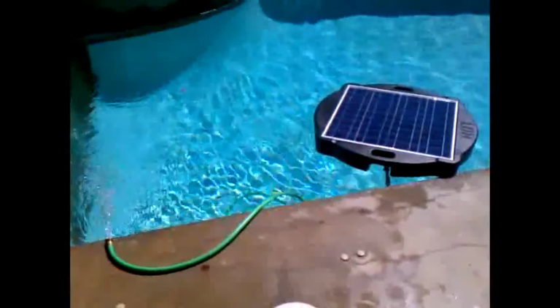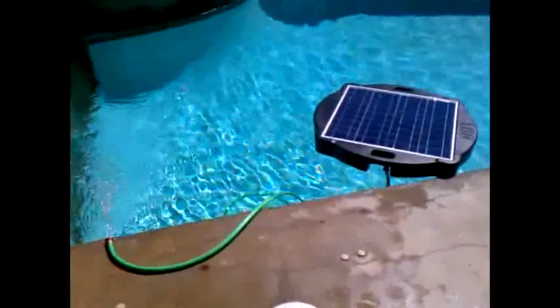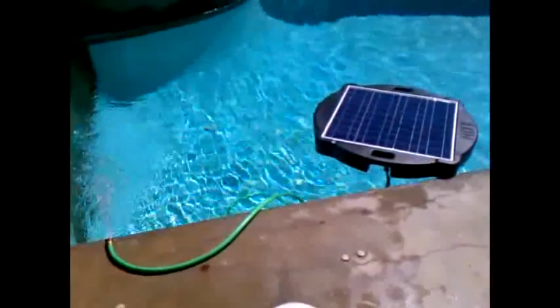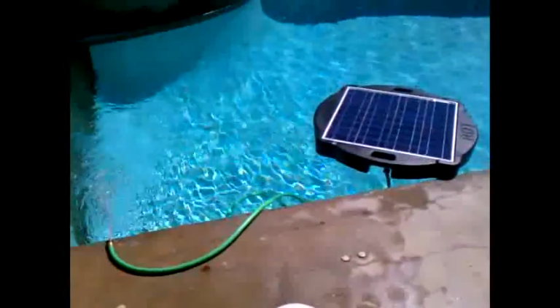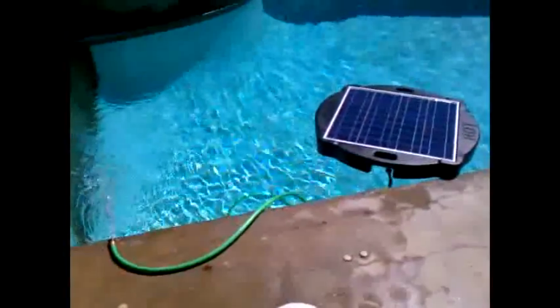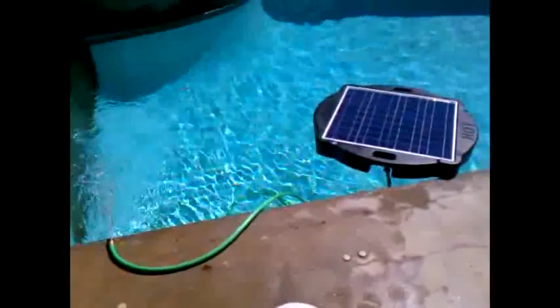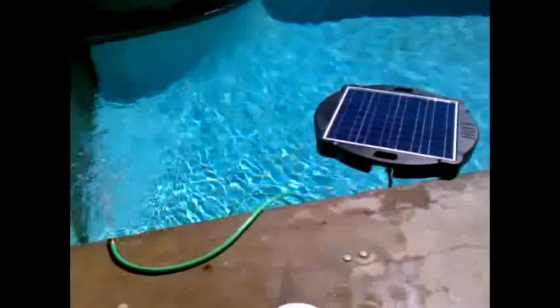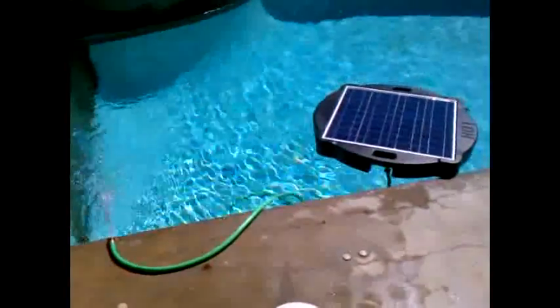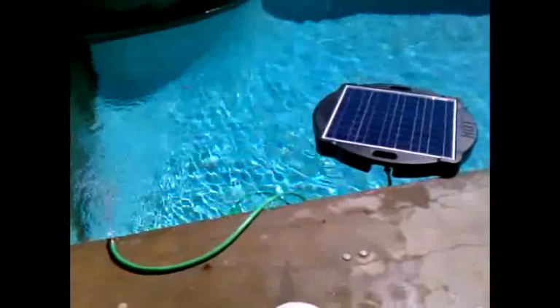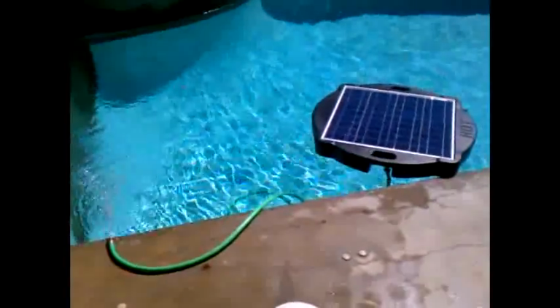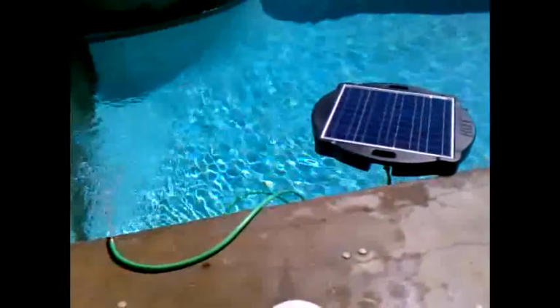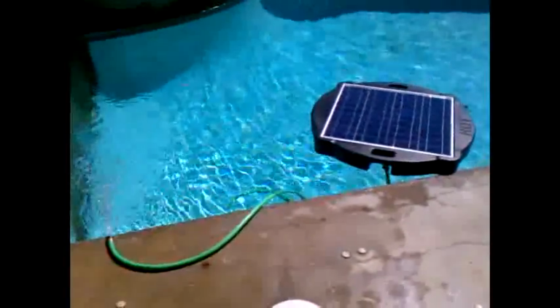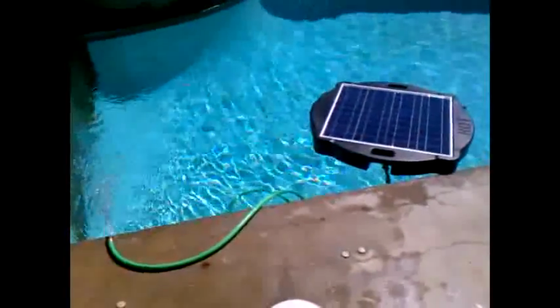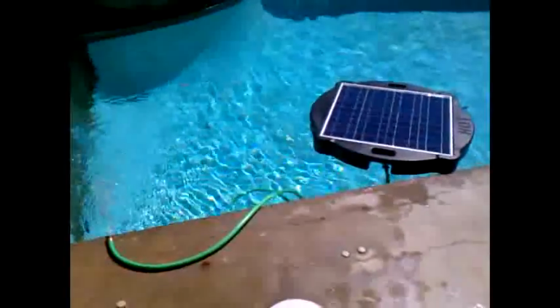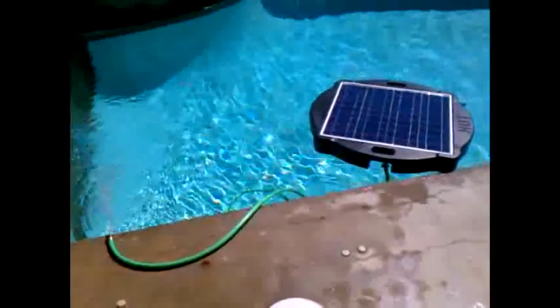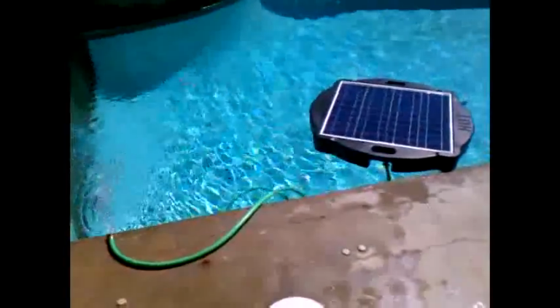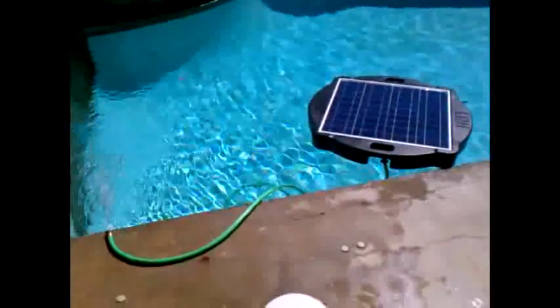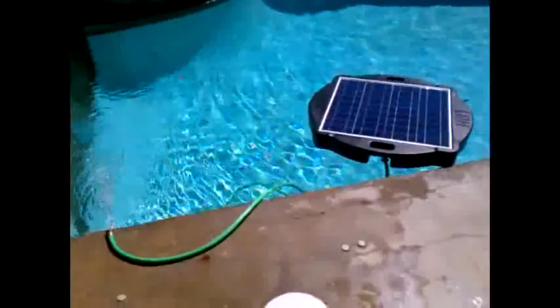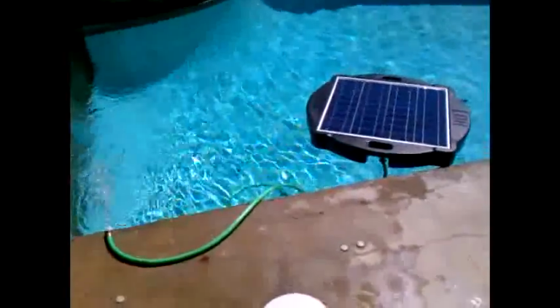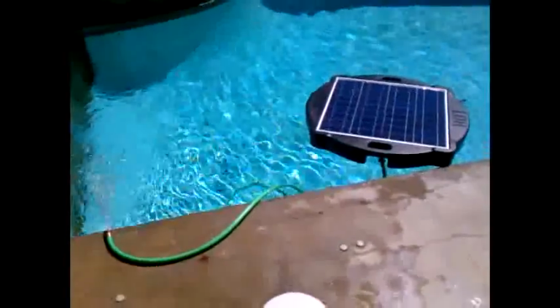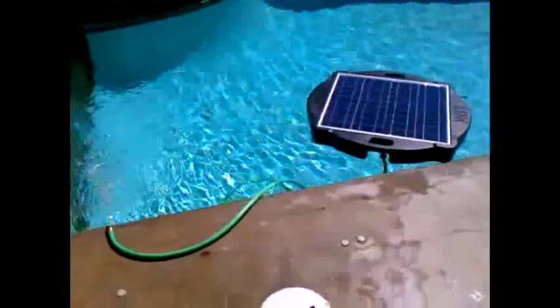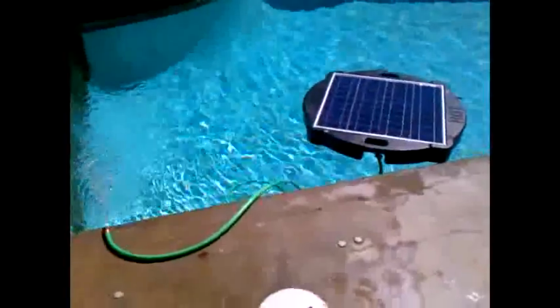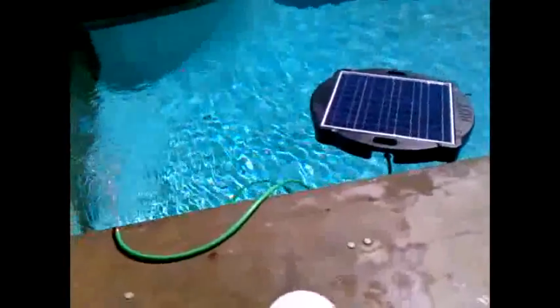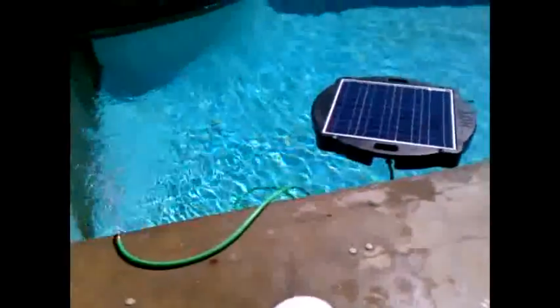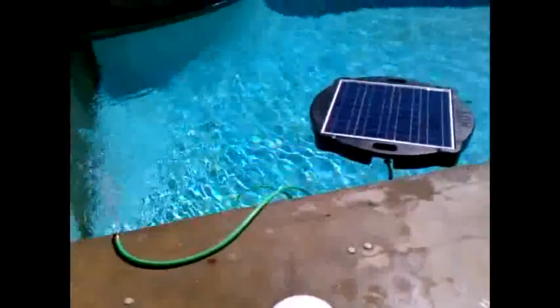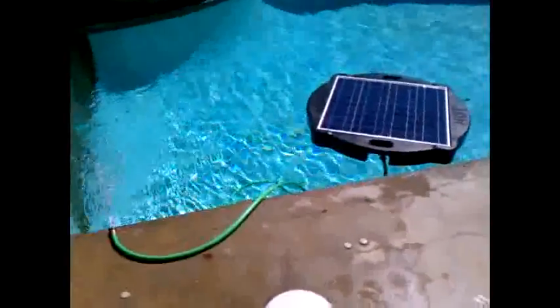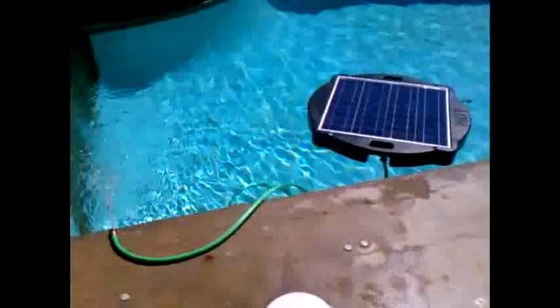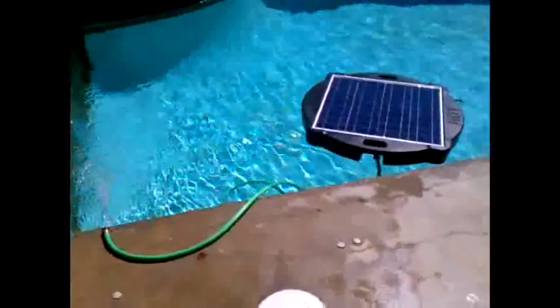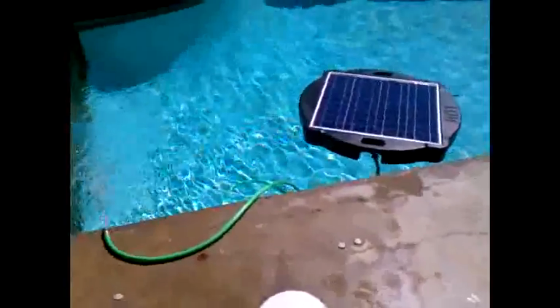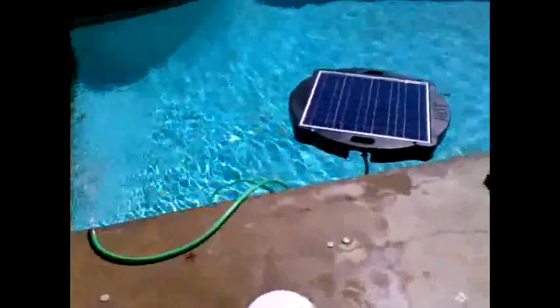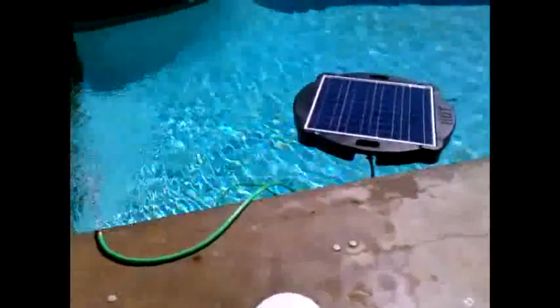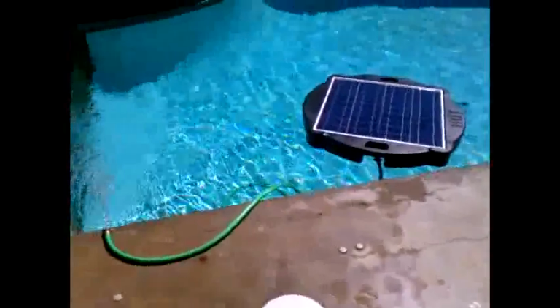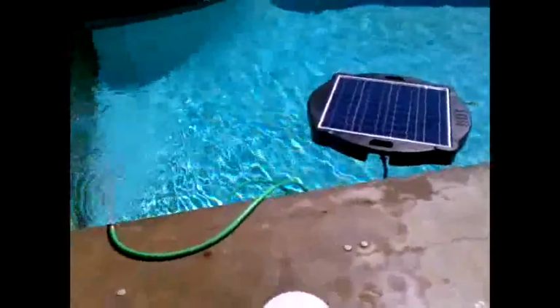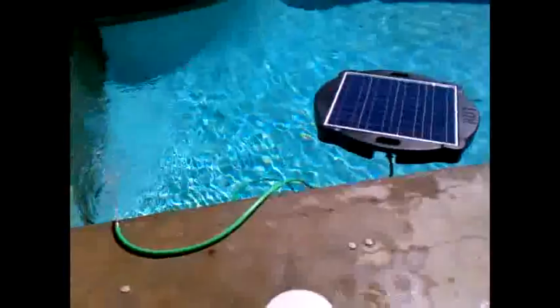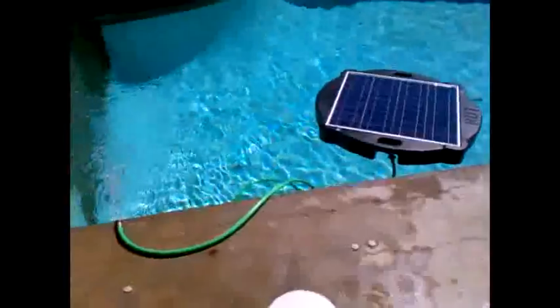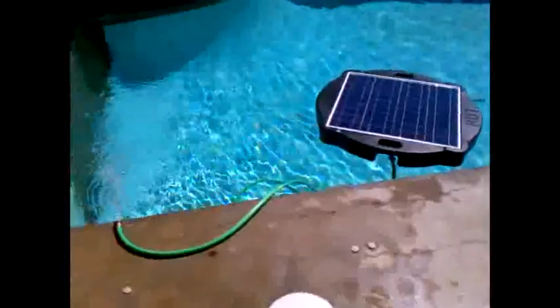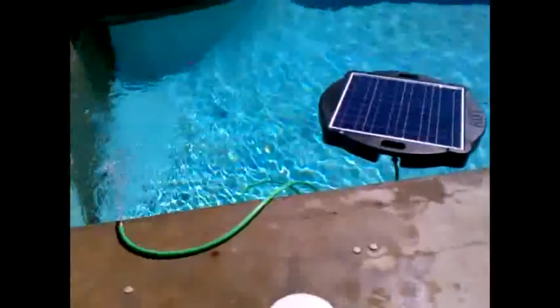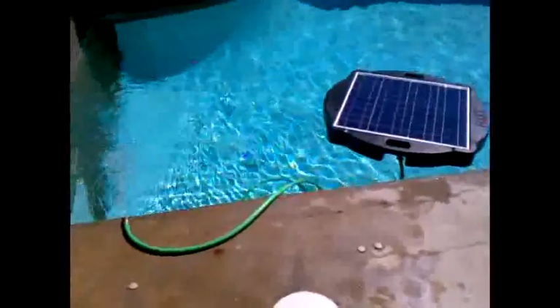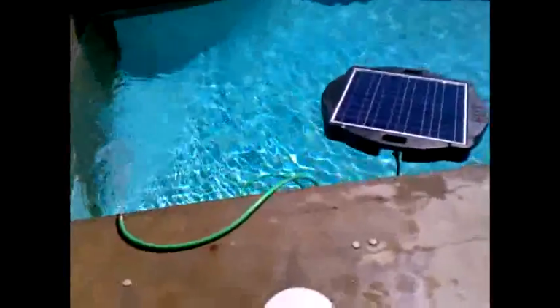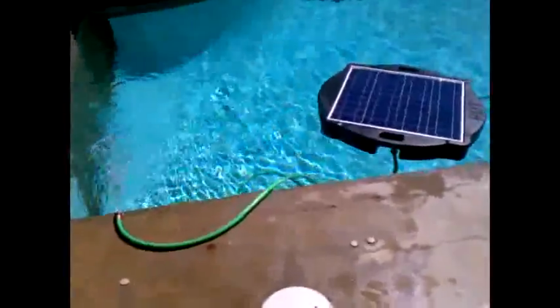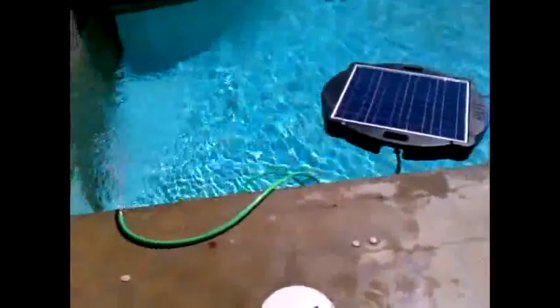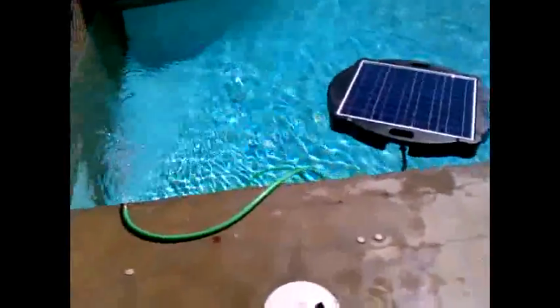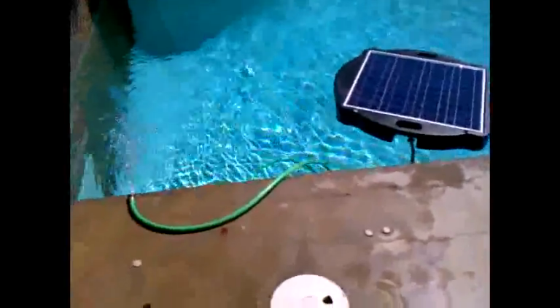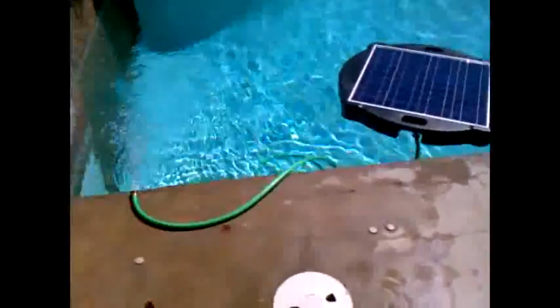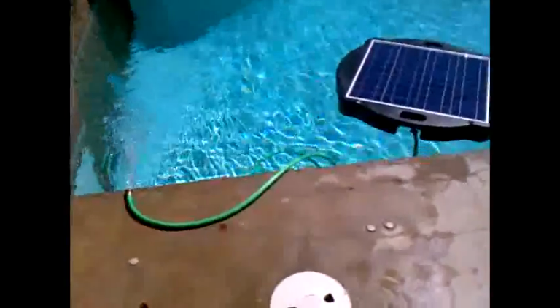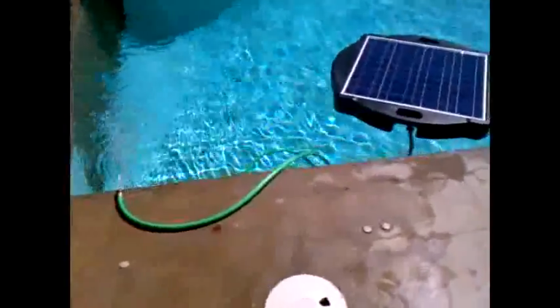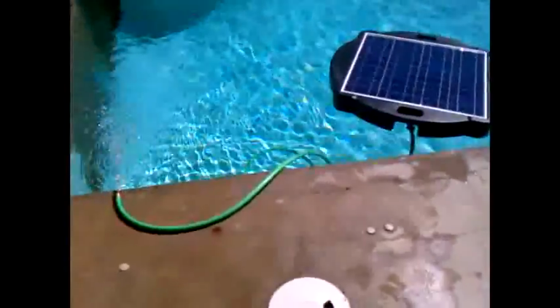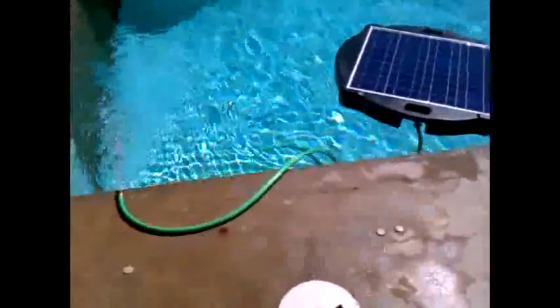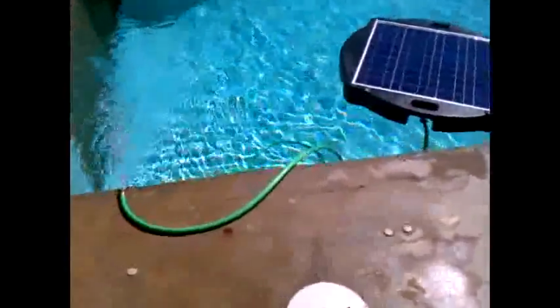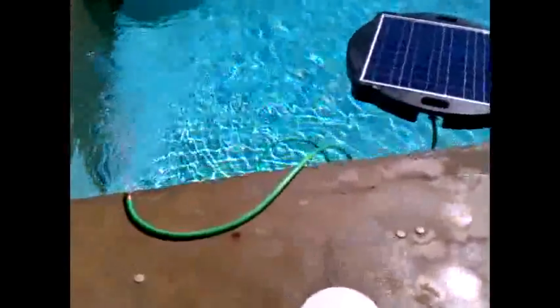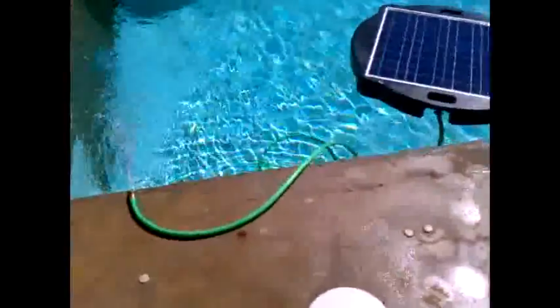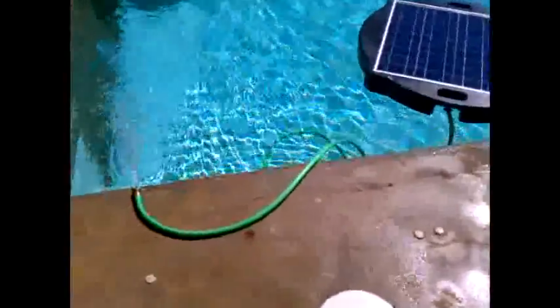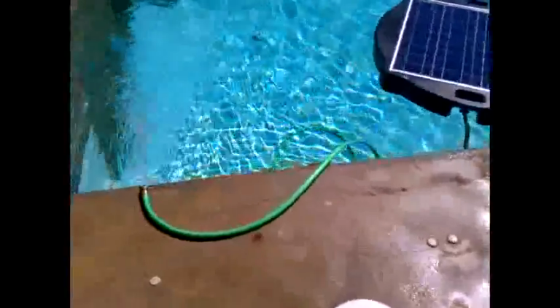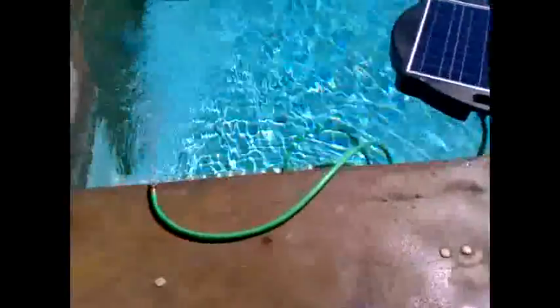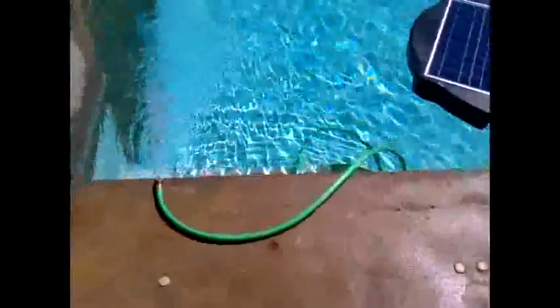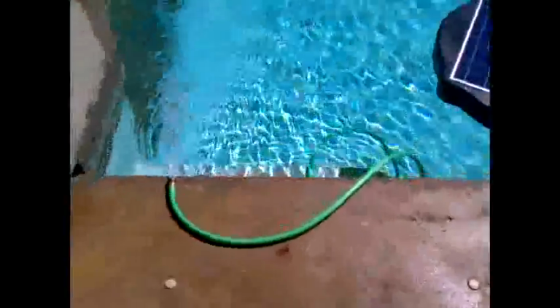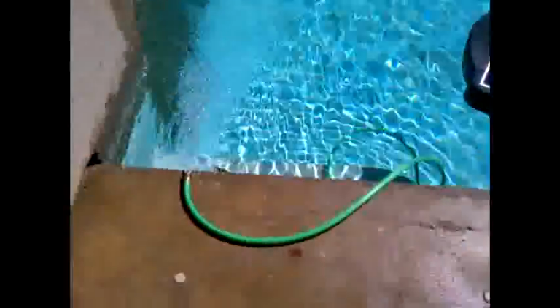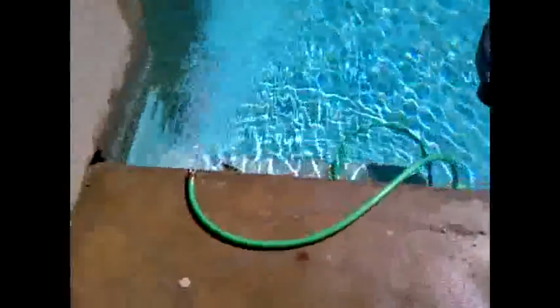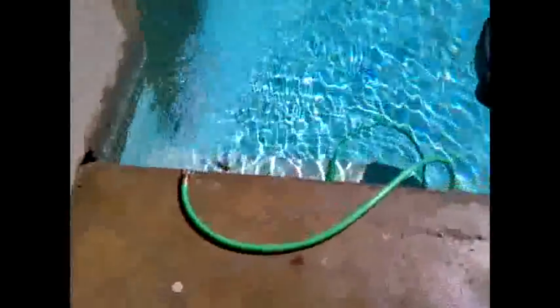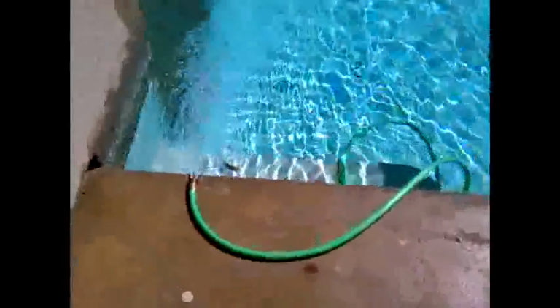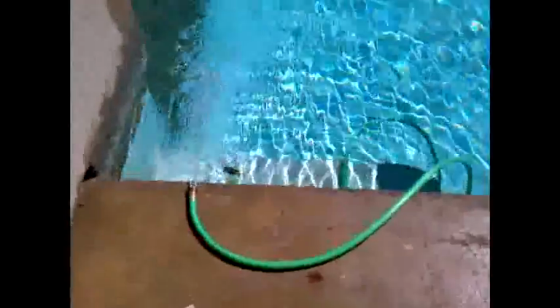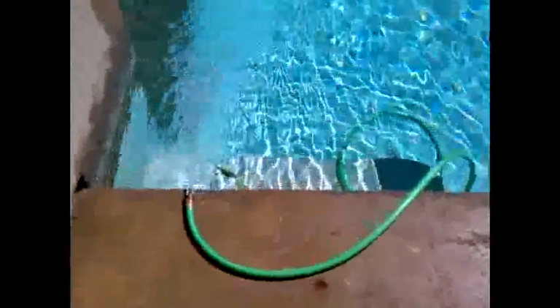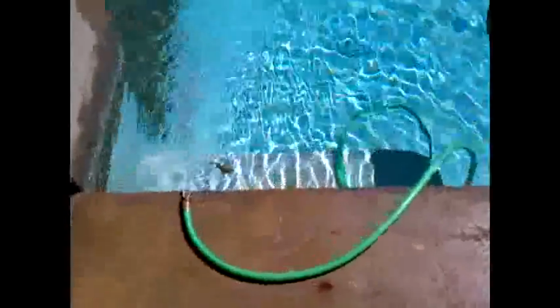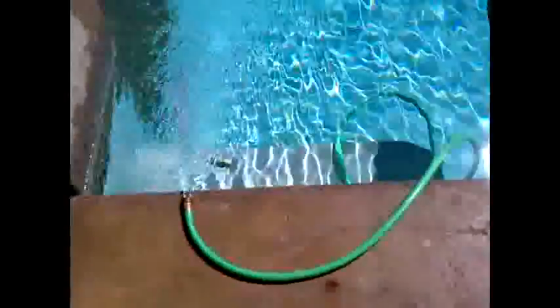Hello, this is Michael Evingham from Natural Current, showing our Savior unit in a swim pool with a garden hose connected to our return line out of our pump.